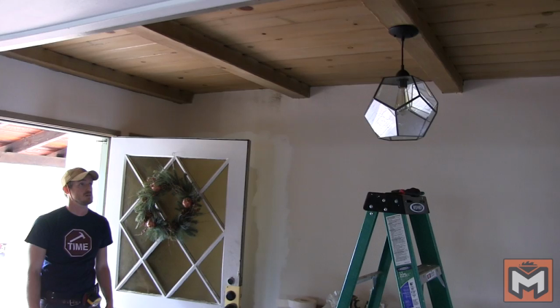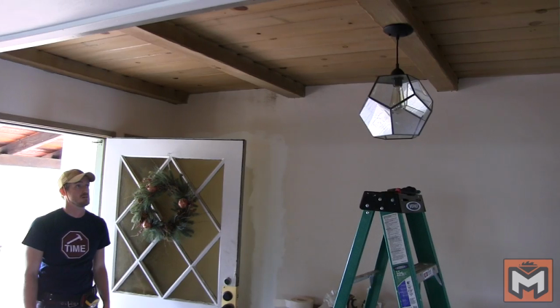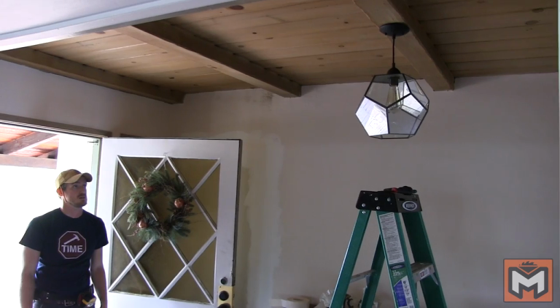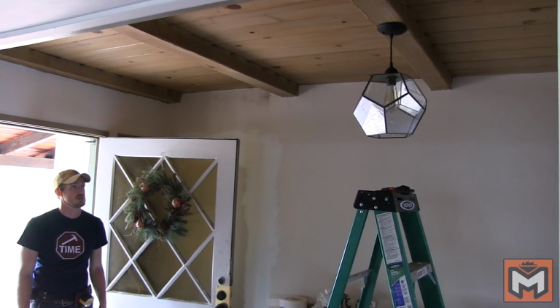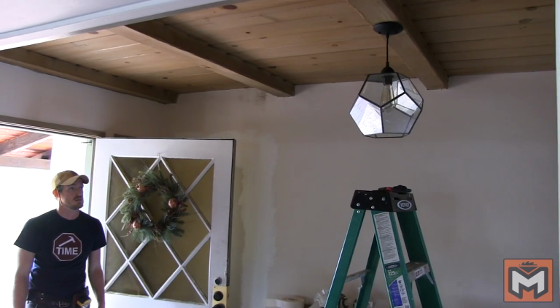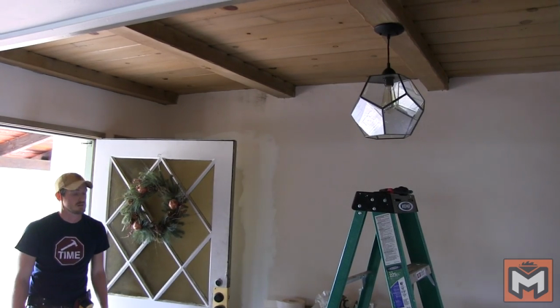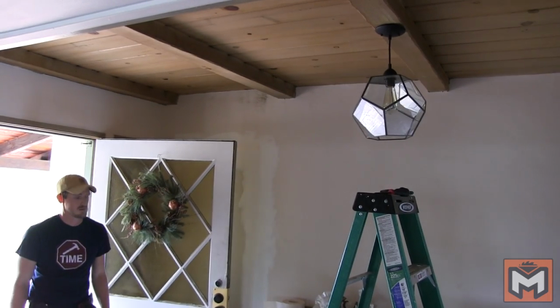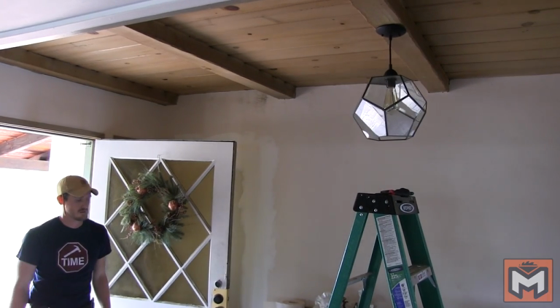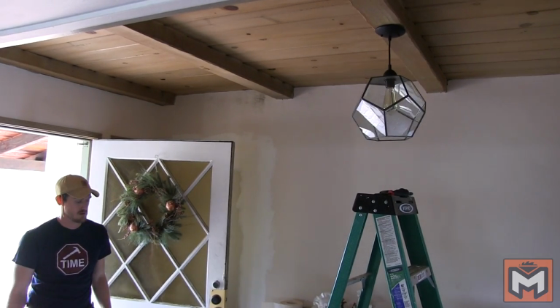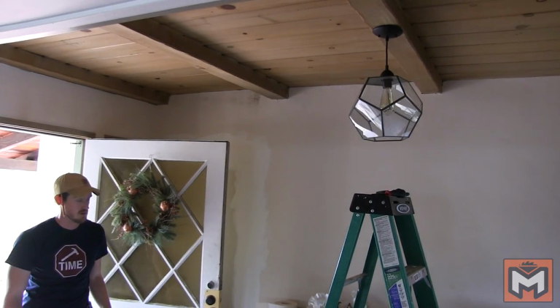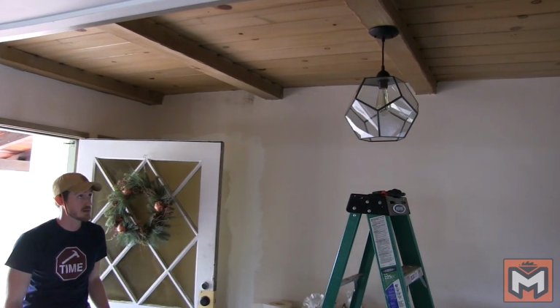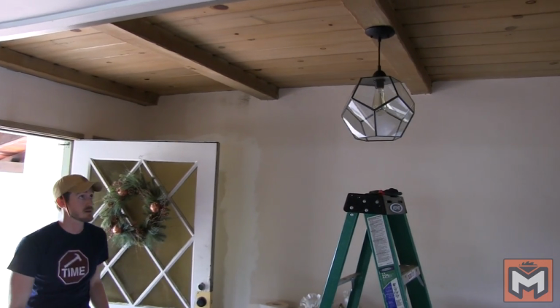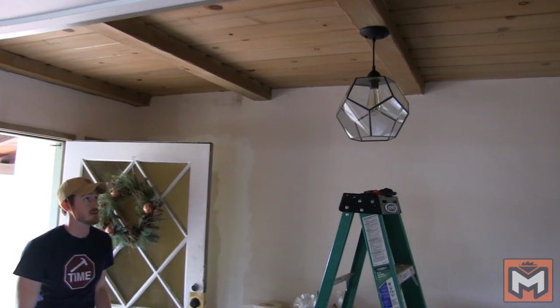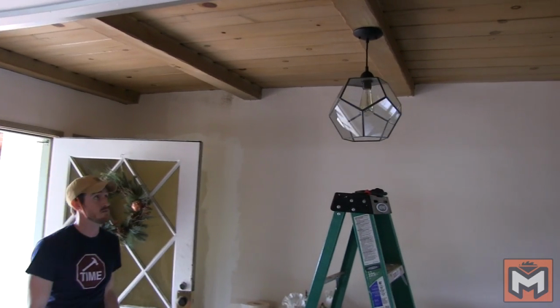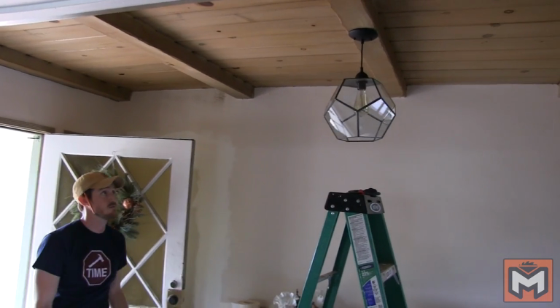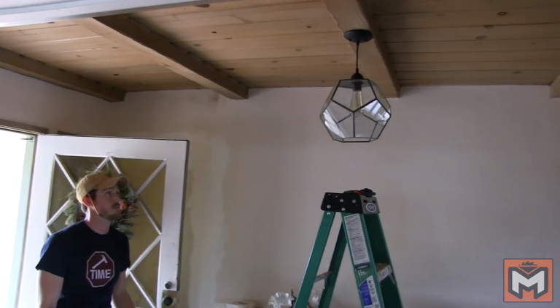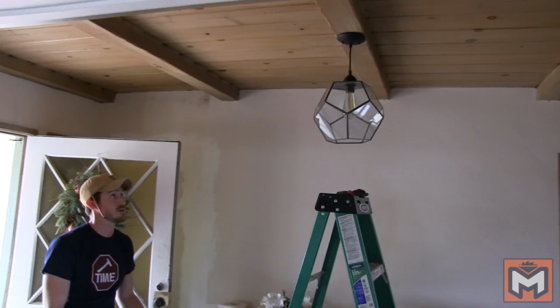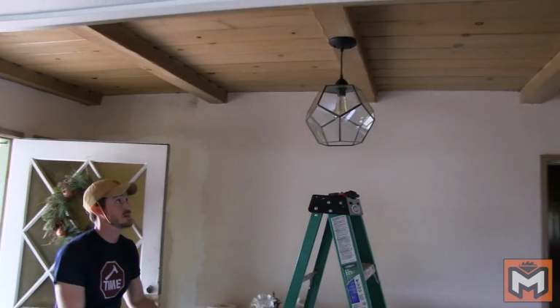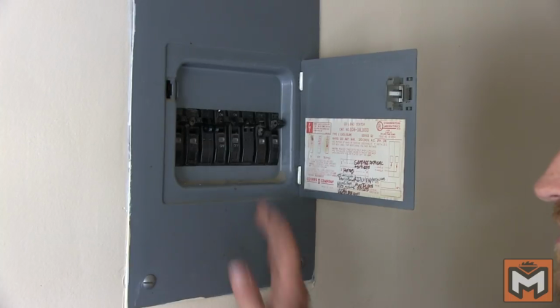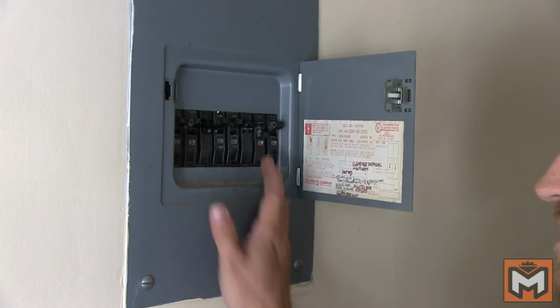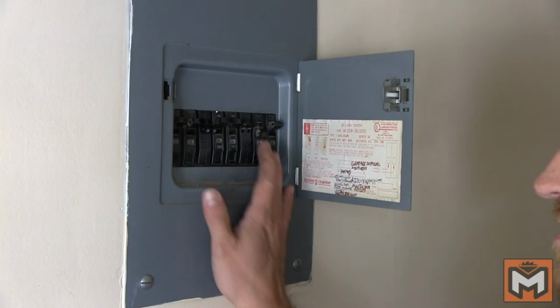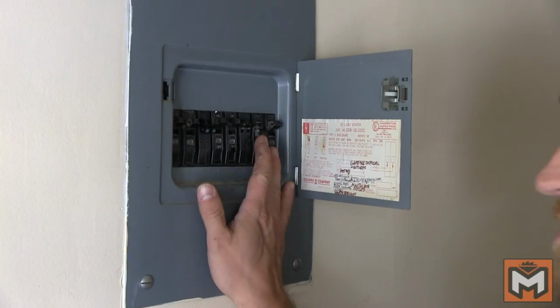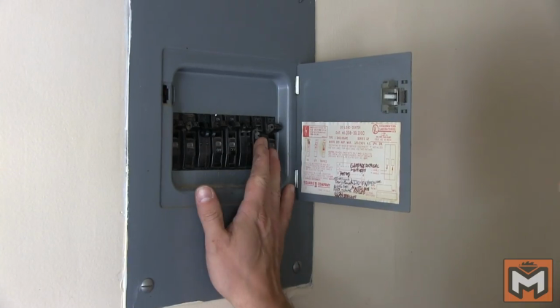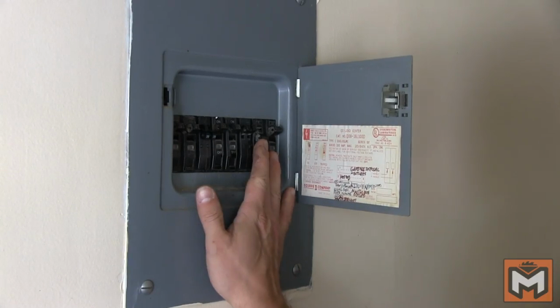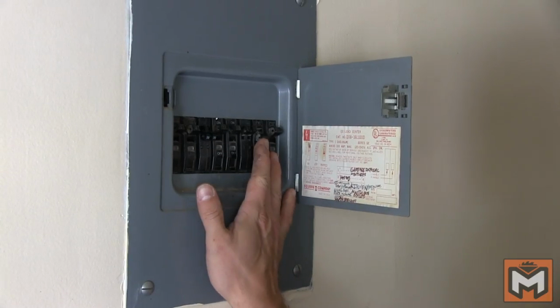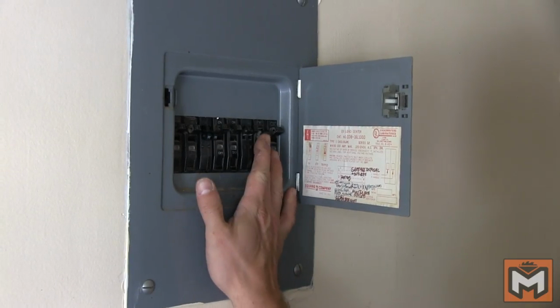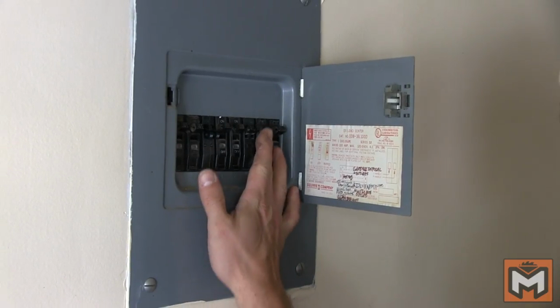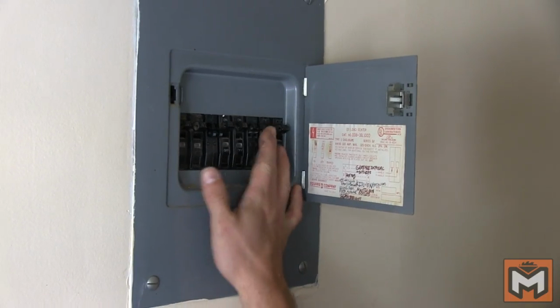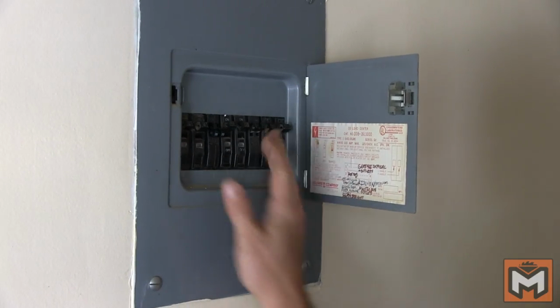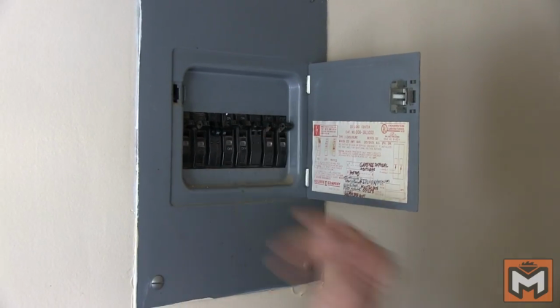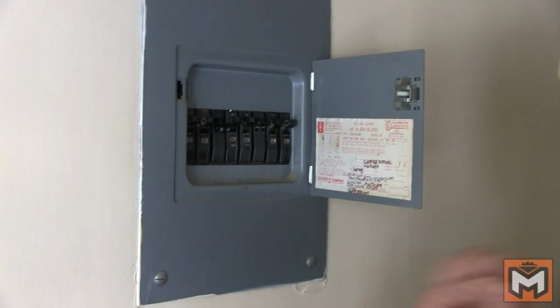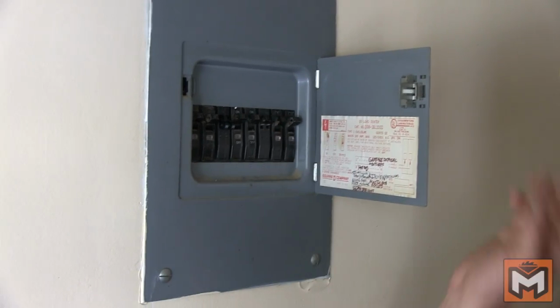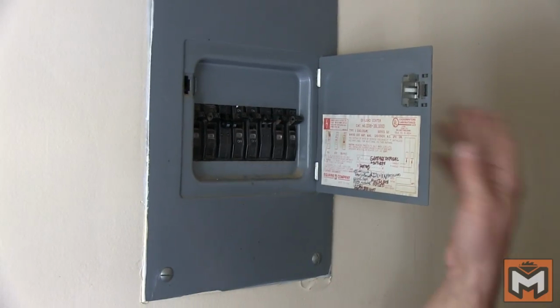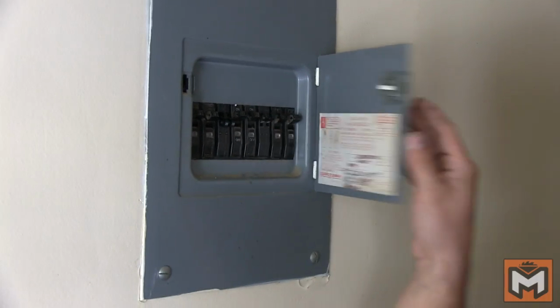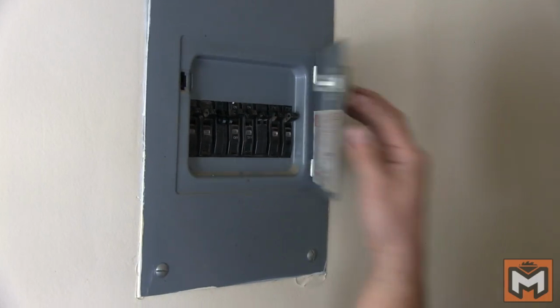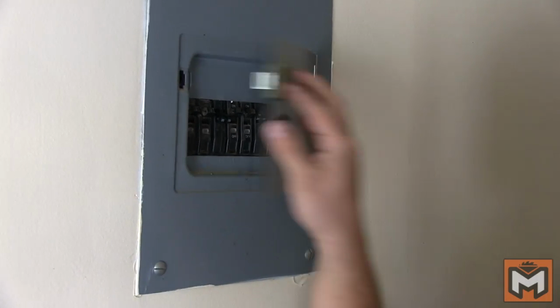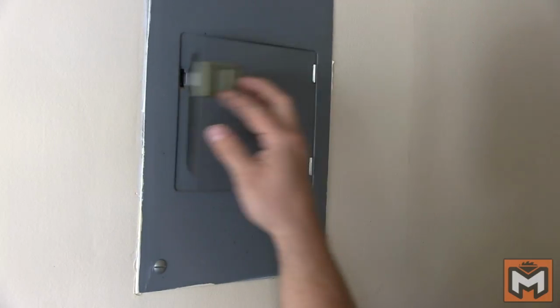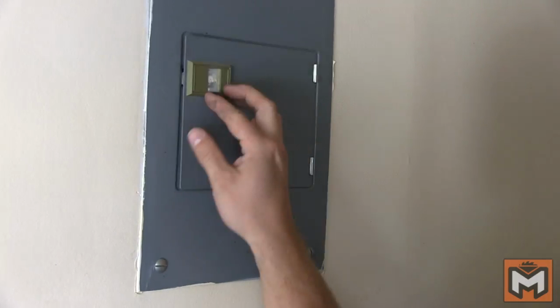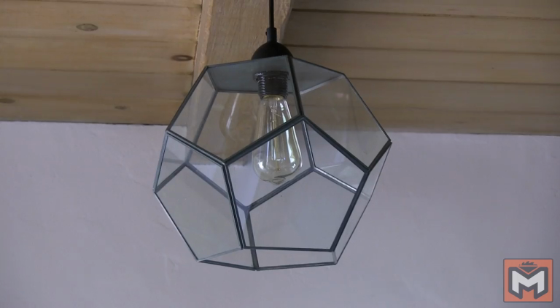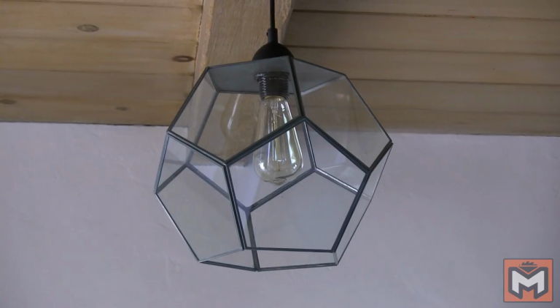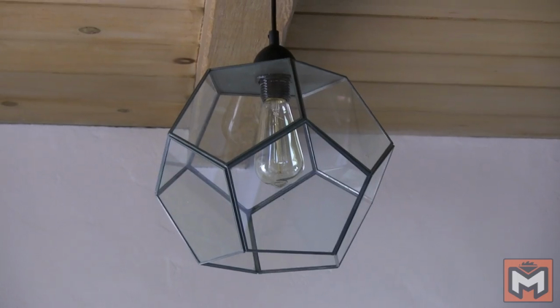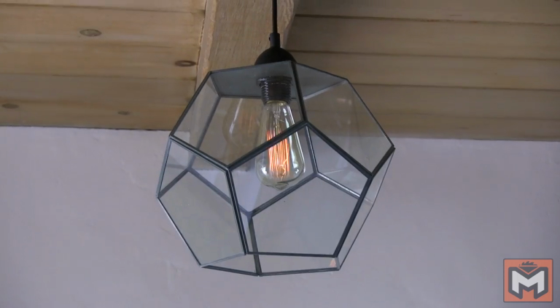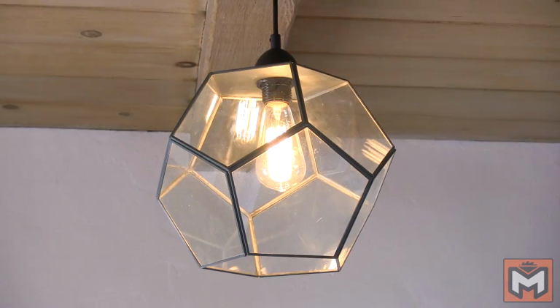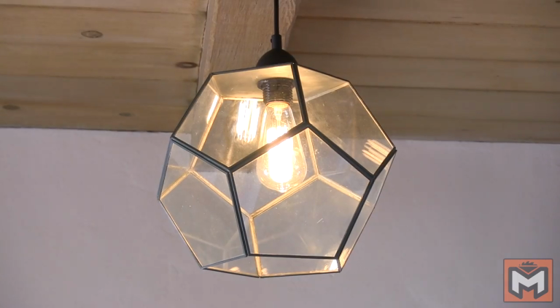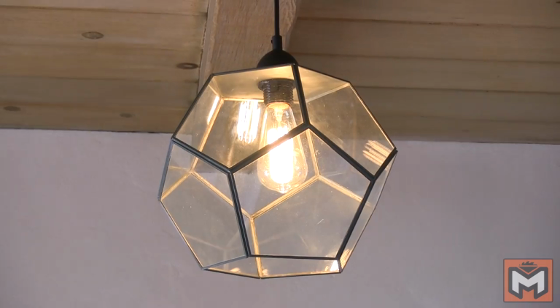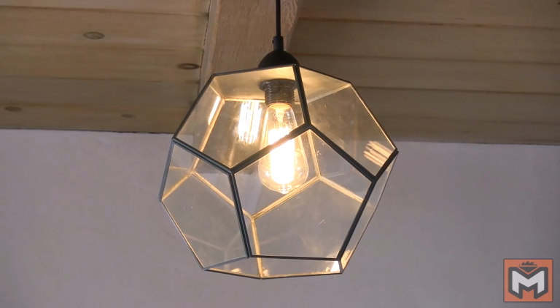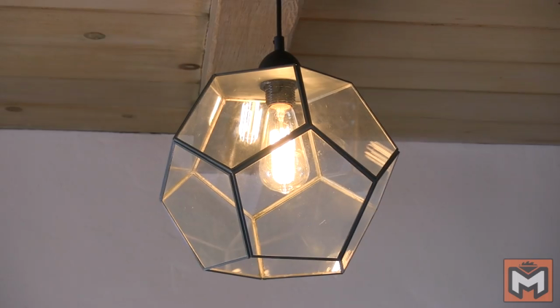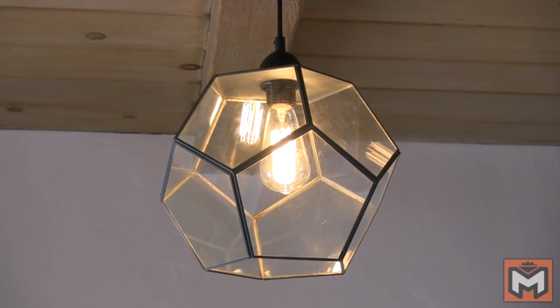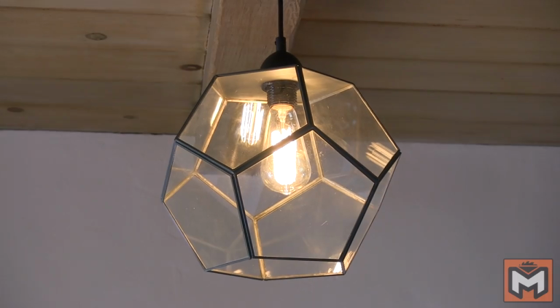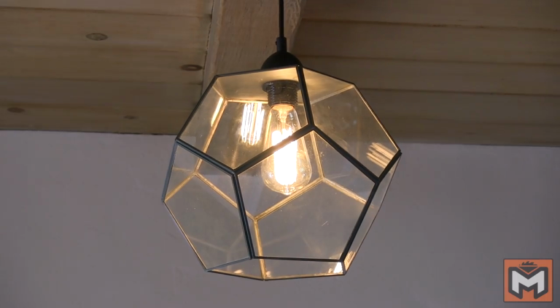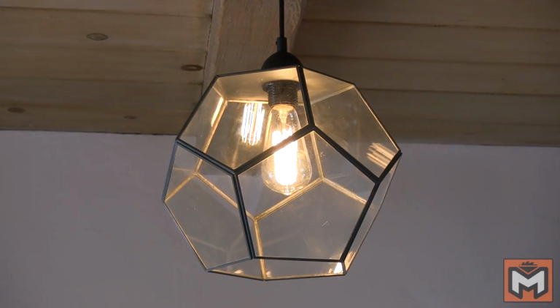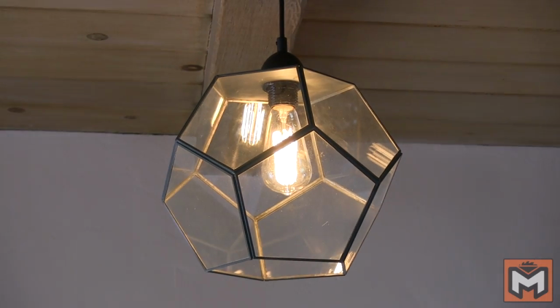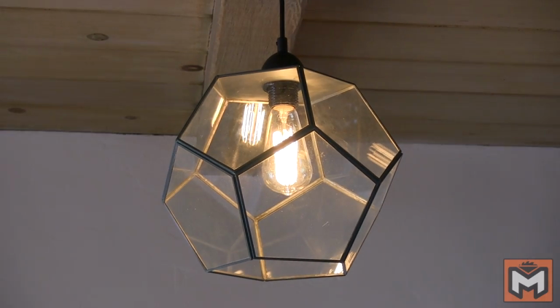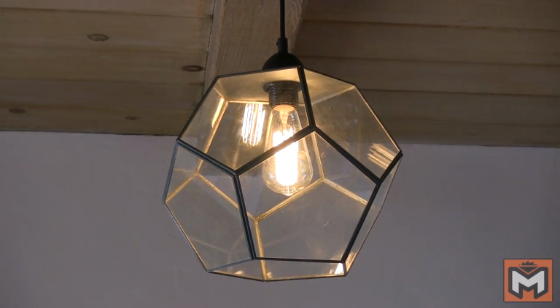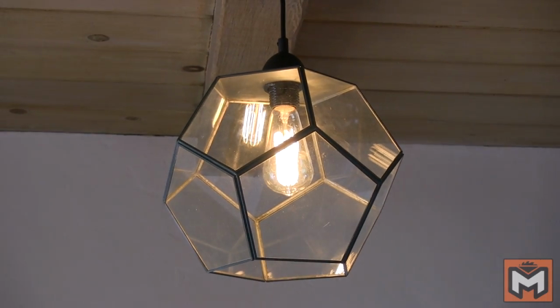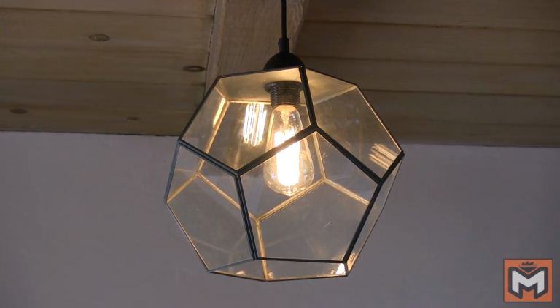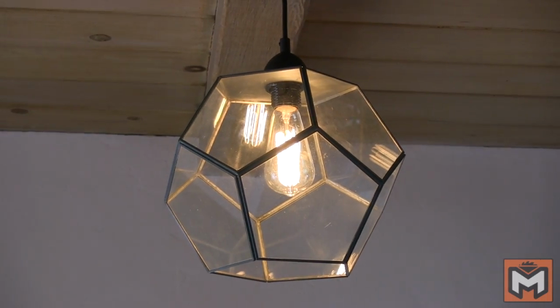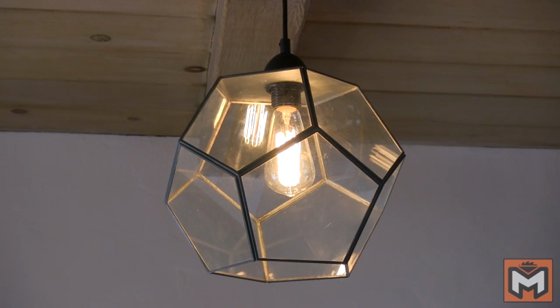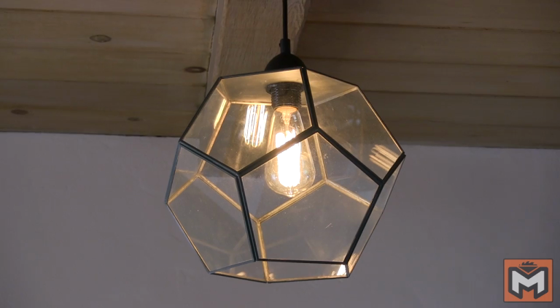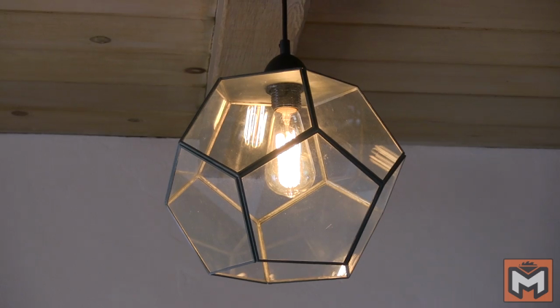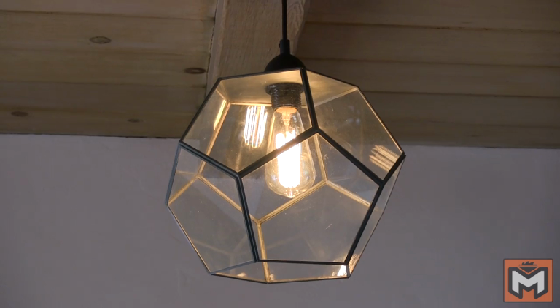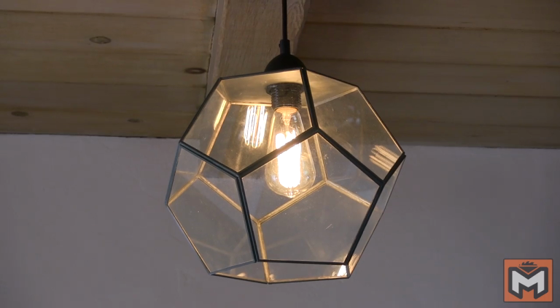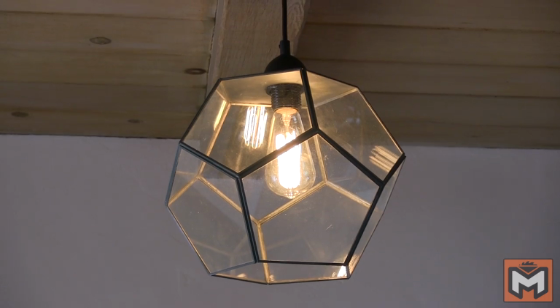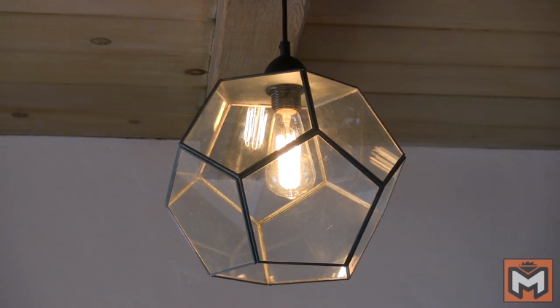Once we've finished the install, the last thing to do is go back and turn the power back on at the breaker, flip the switch, and test out the light. And we are finished with this project.